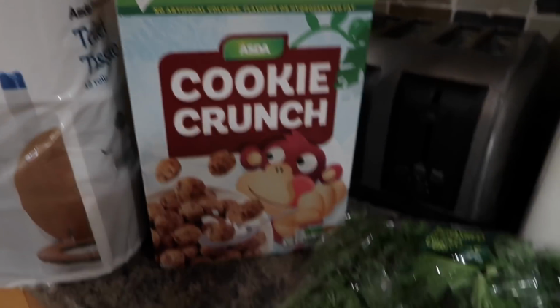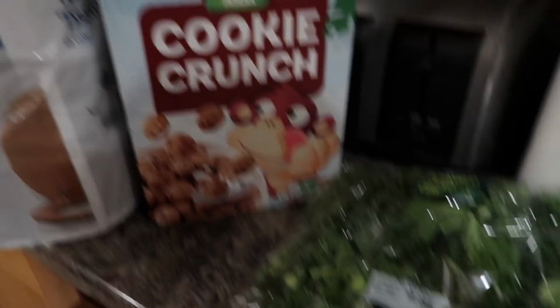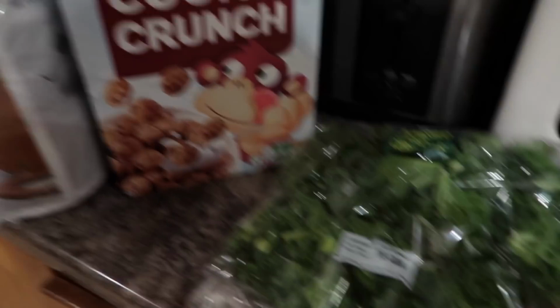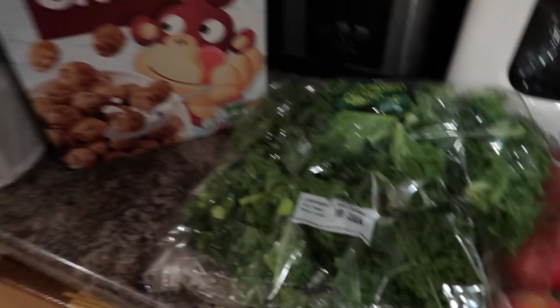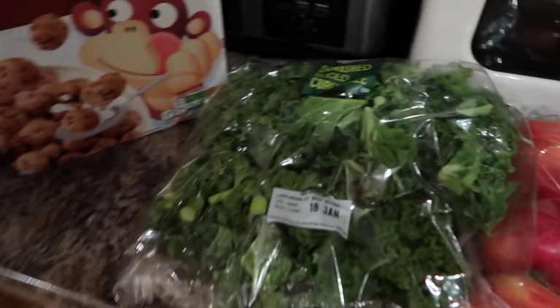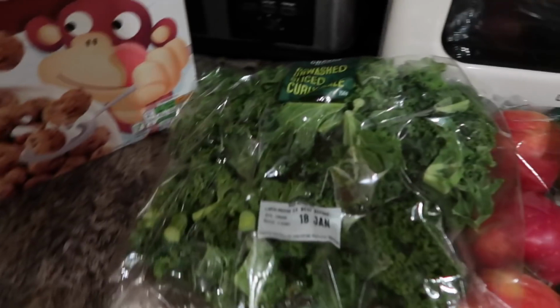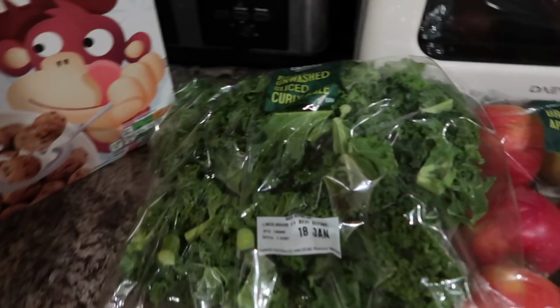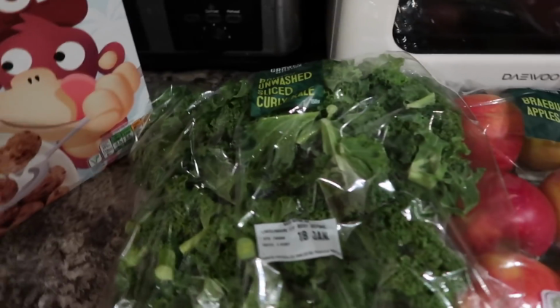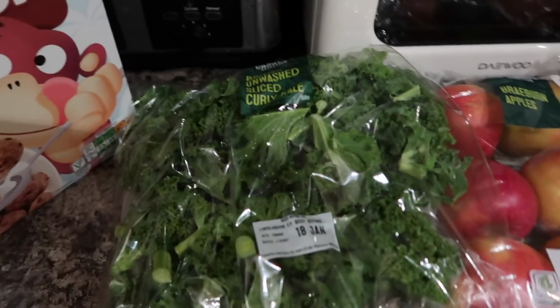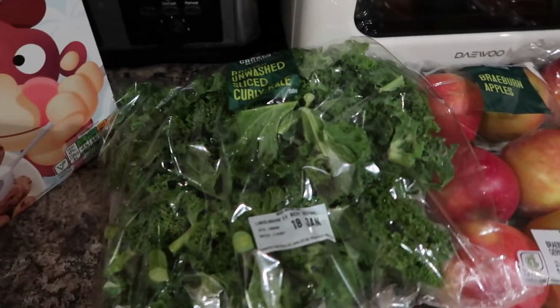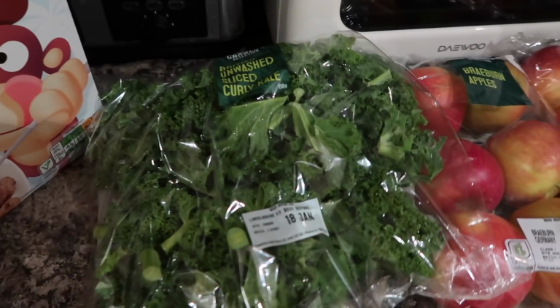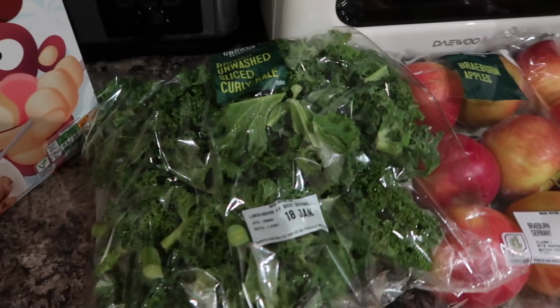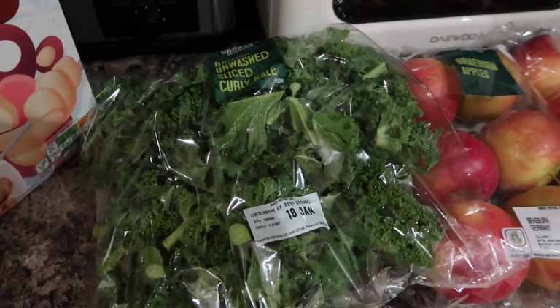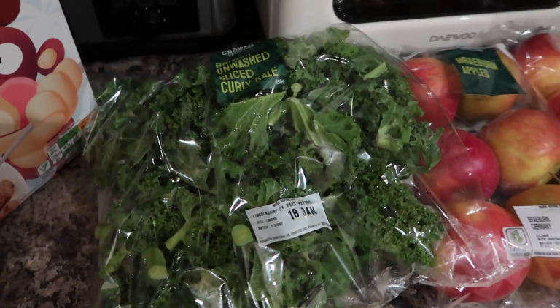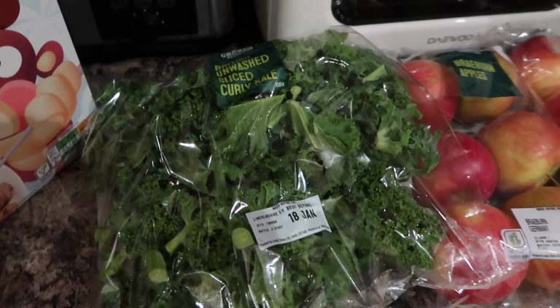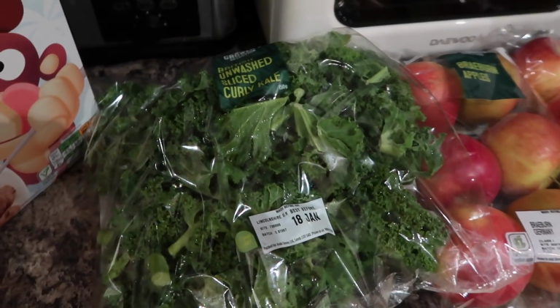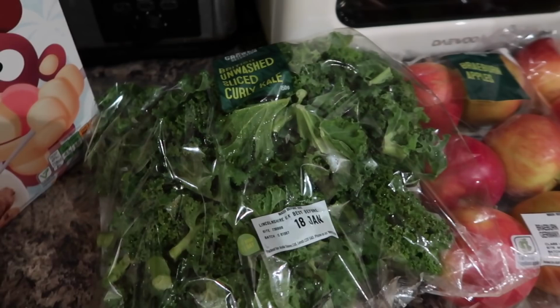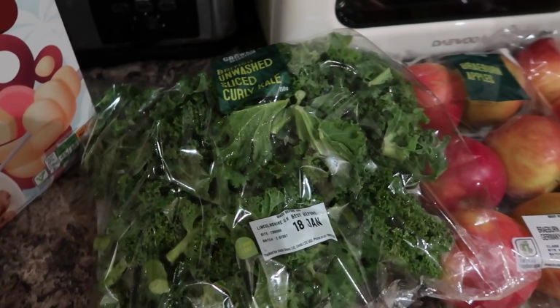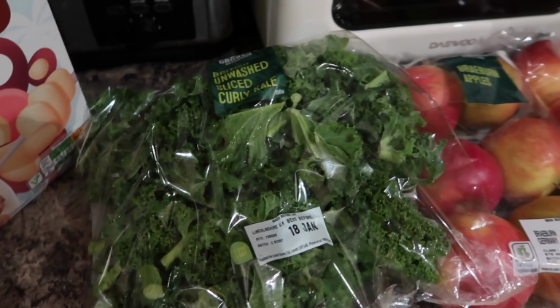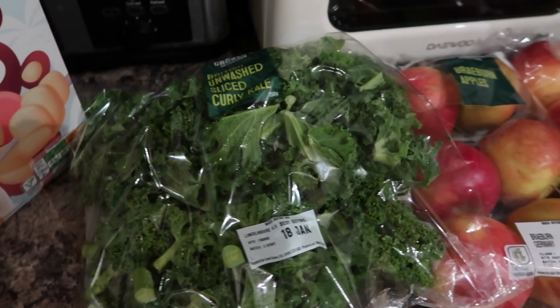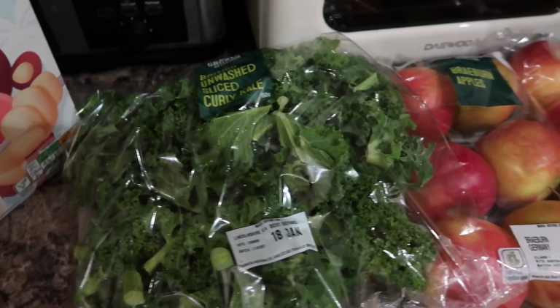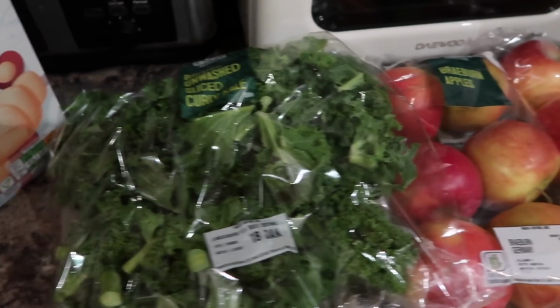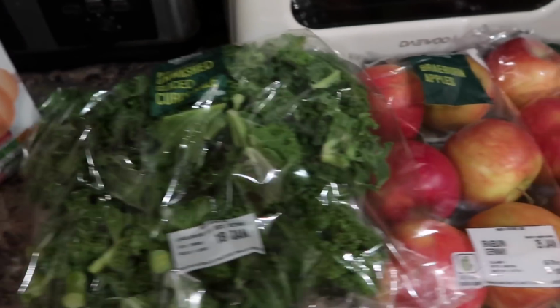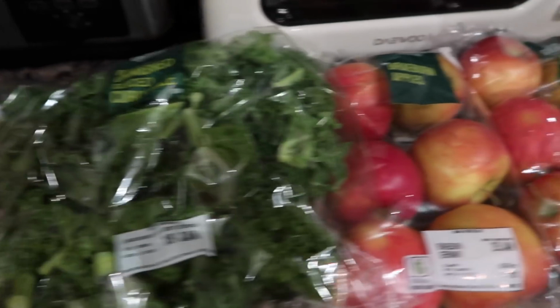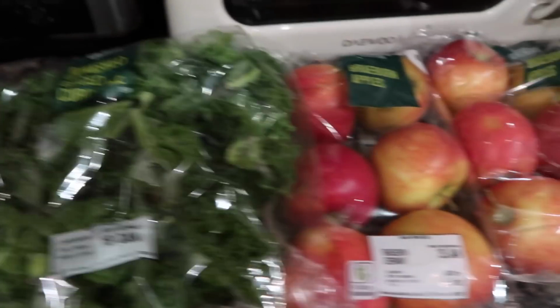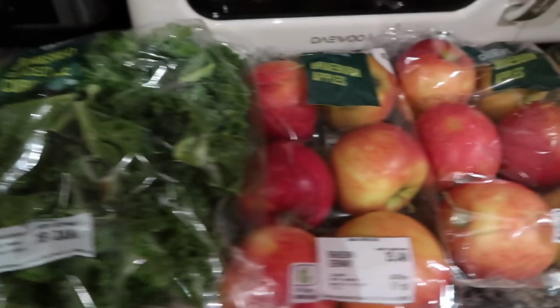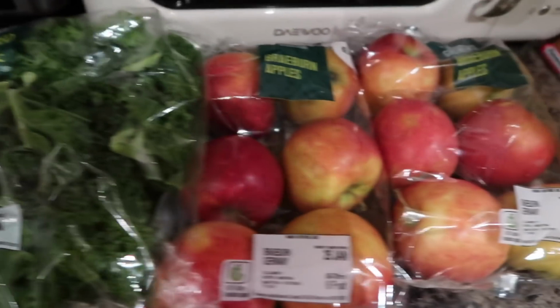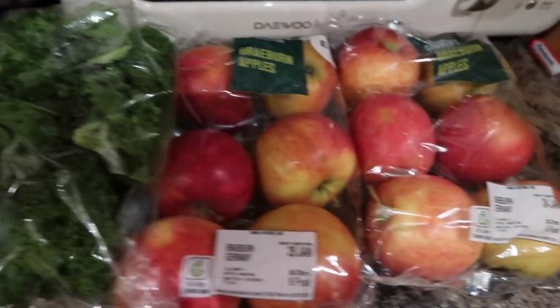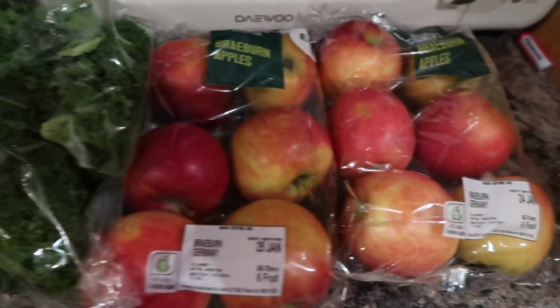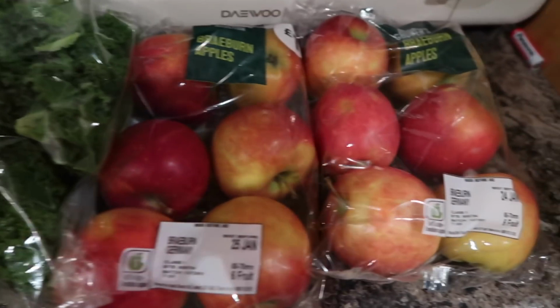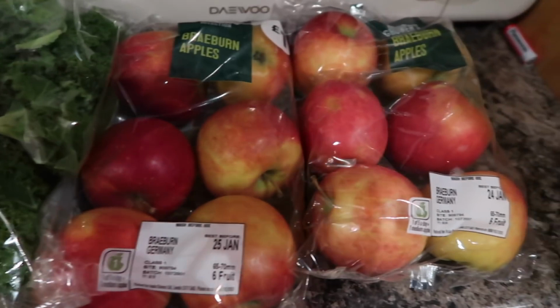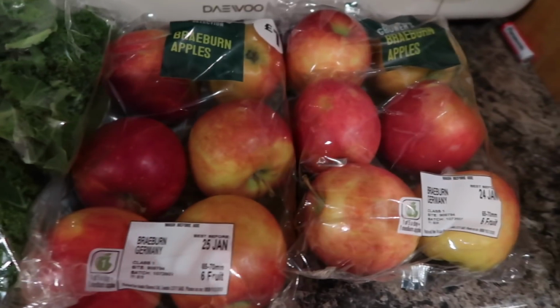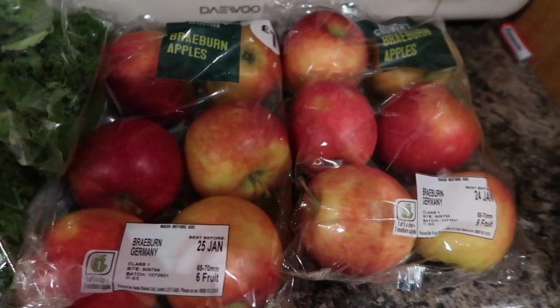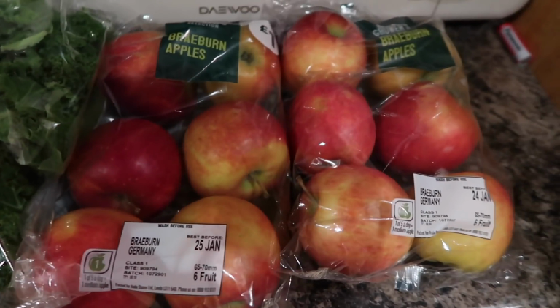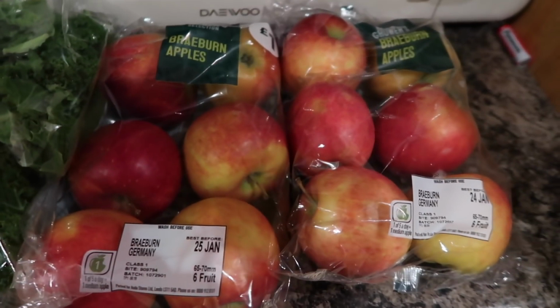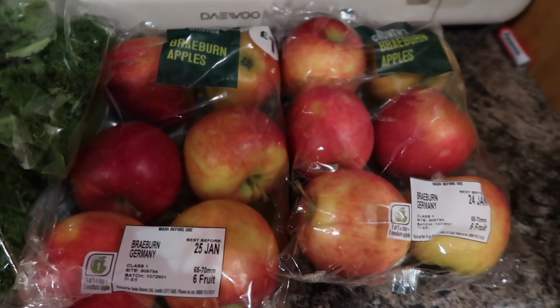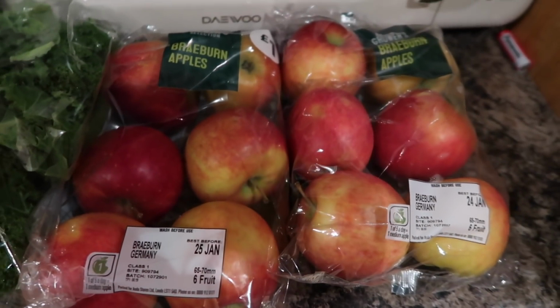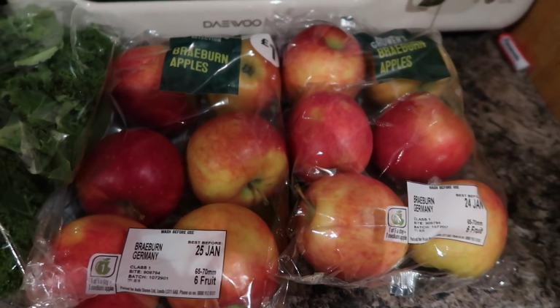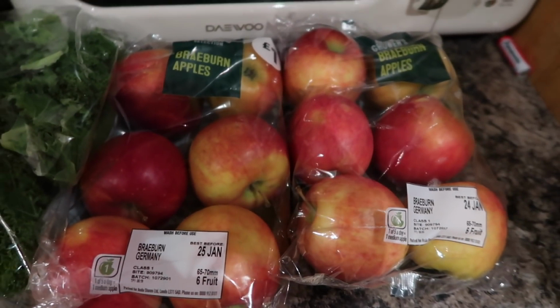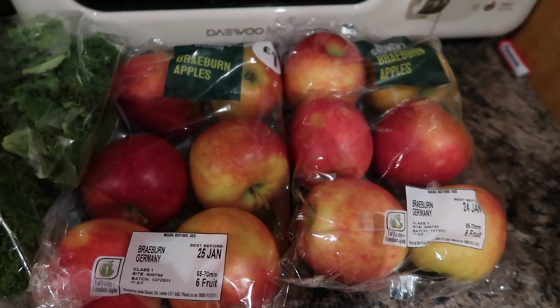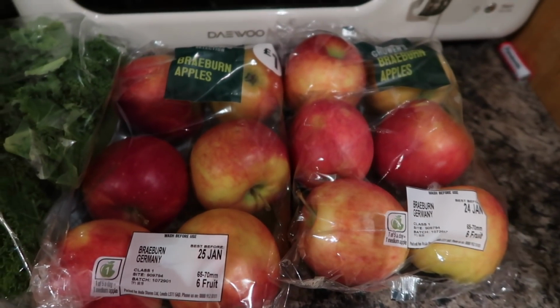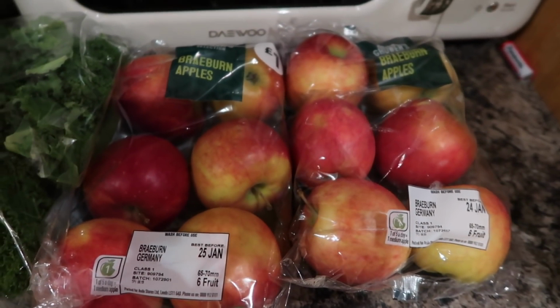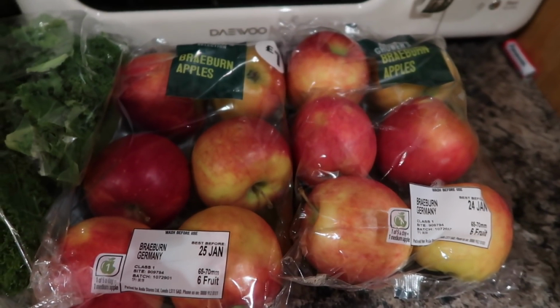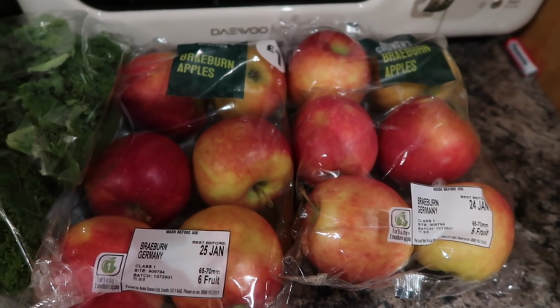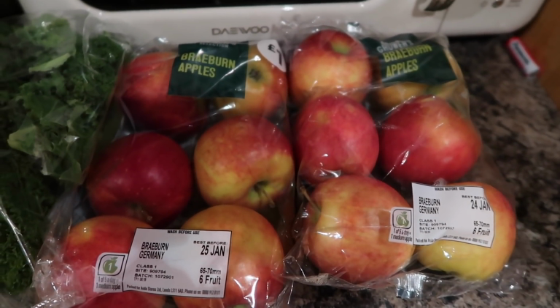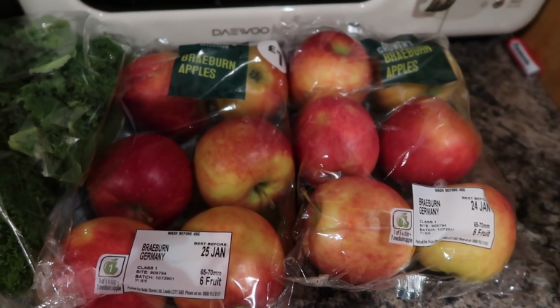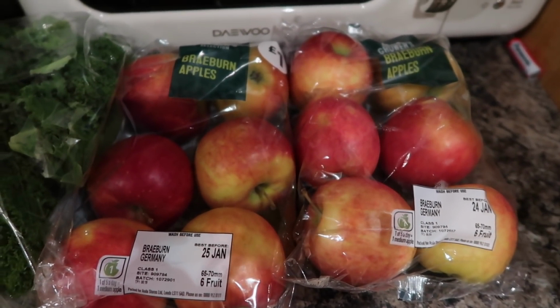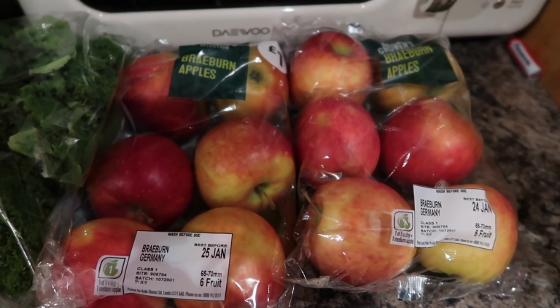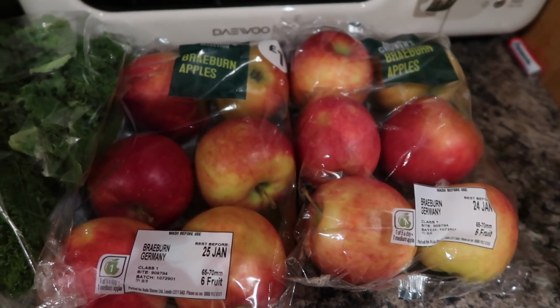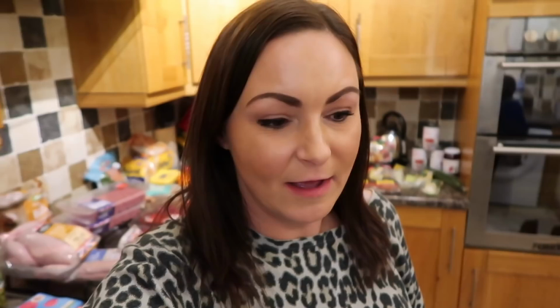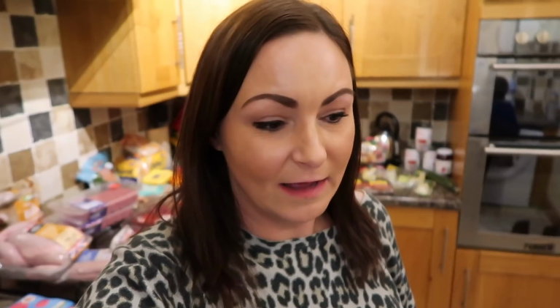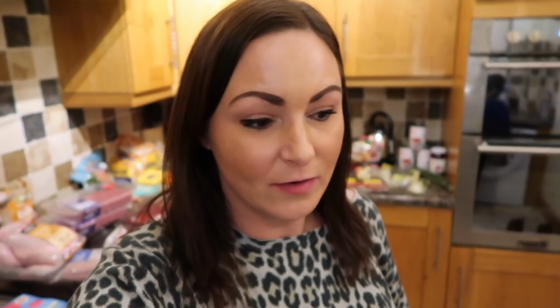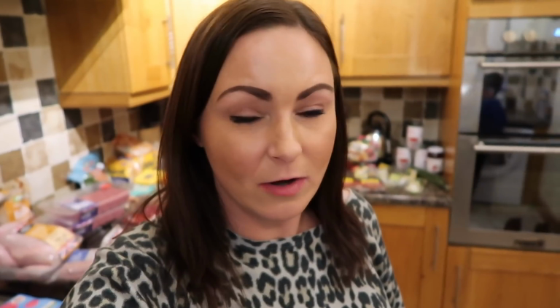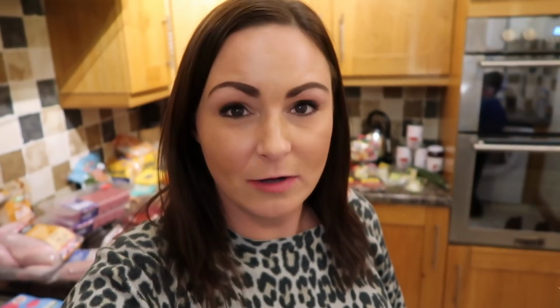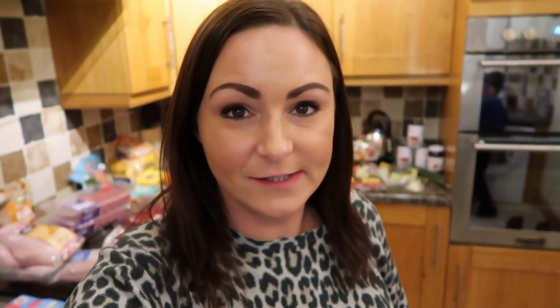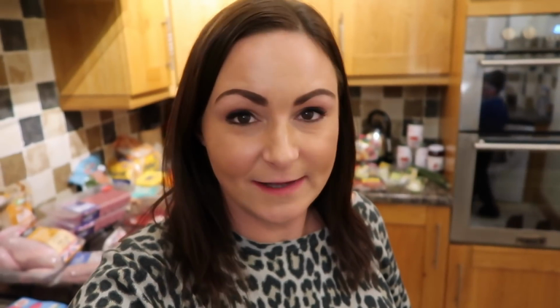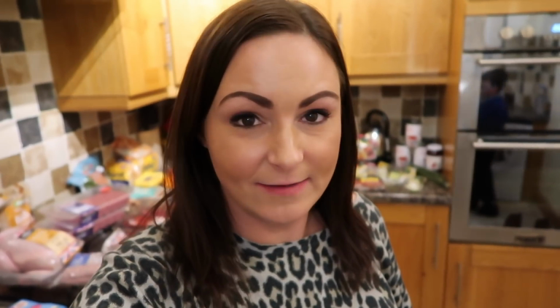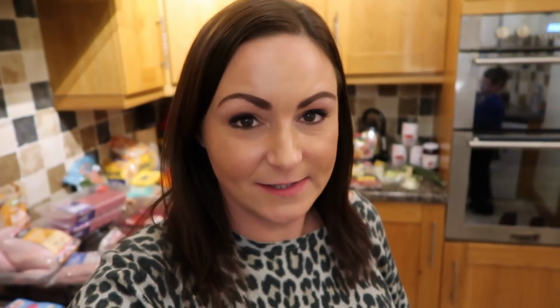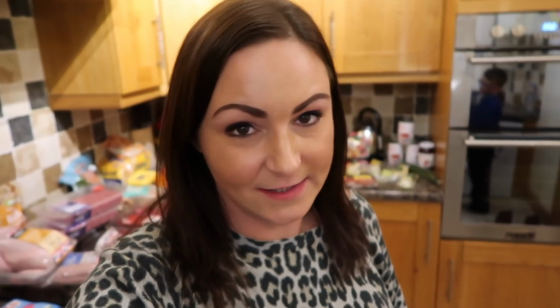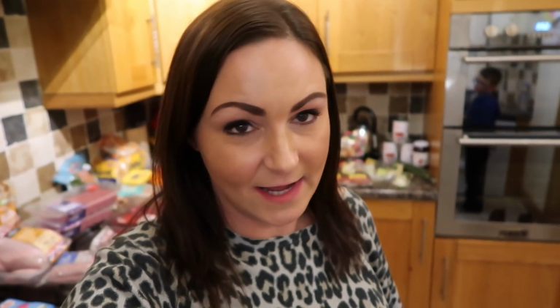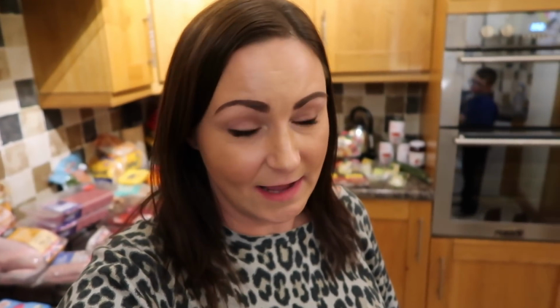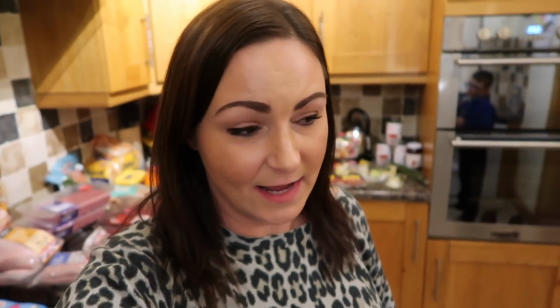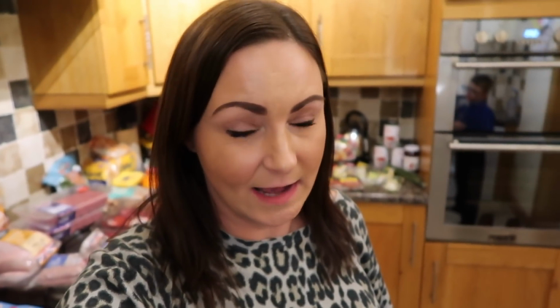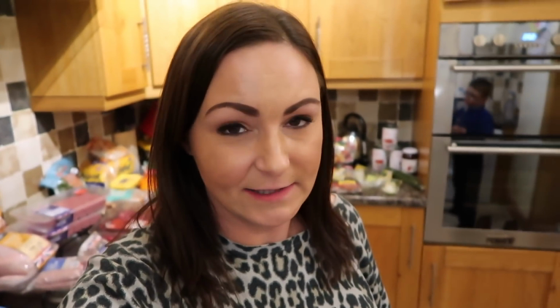I've got a cucumber, three tins of chopped tomatoes, some strawberry jam, toilet tissue, some Cookie Crunch cereal, some British unwashed curly kale, and two packs of Braeburn apples as well.